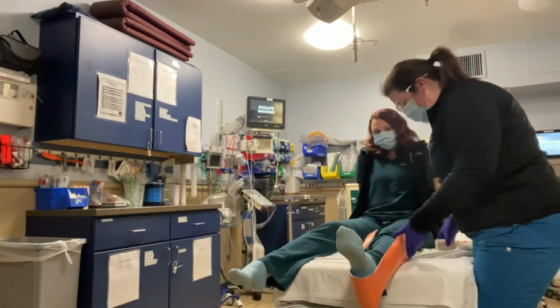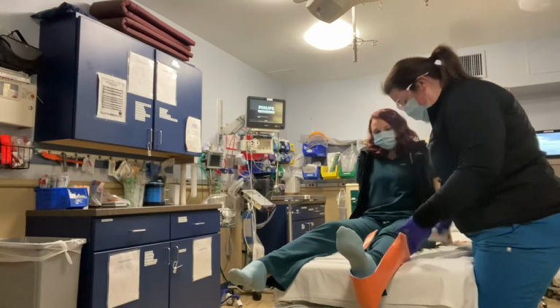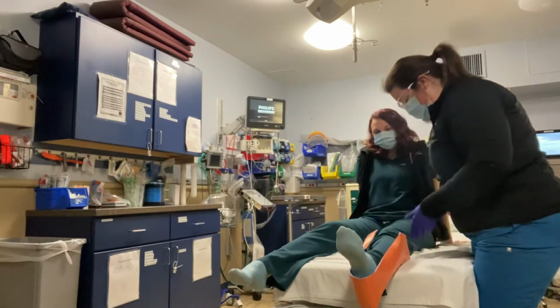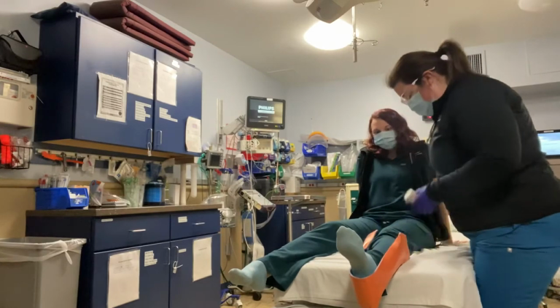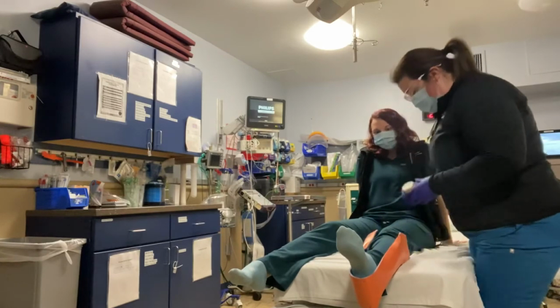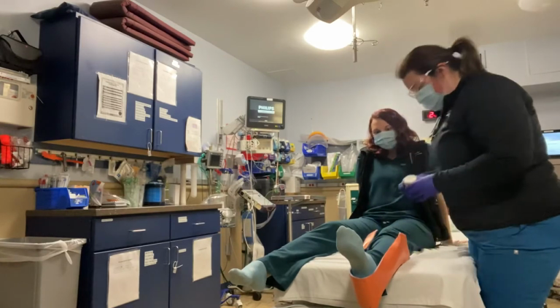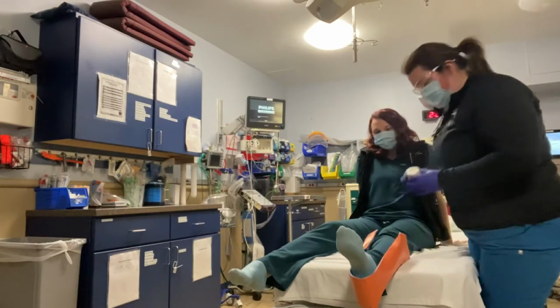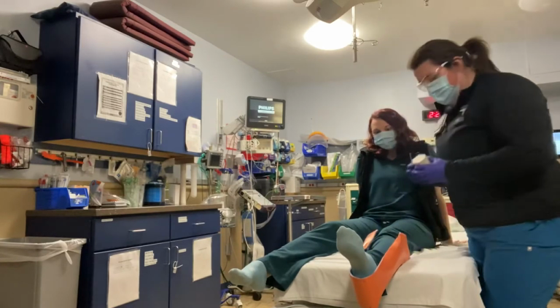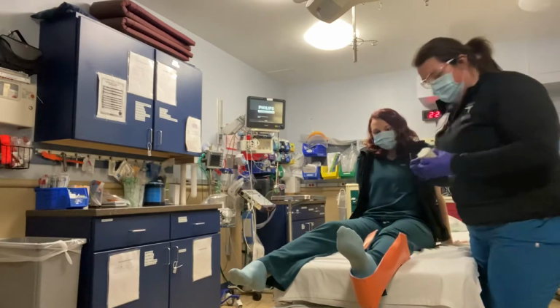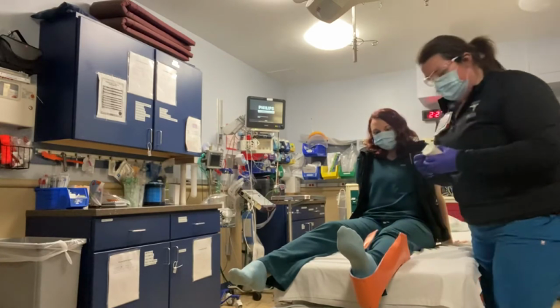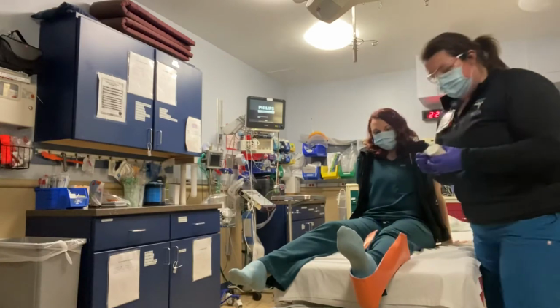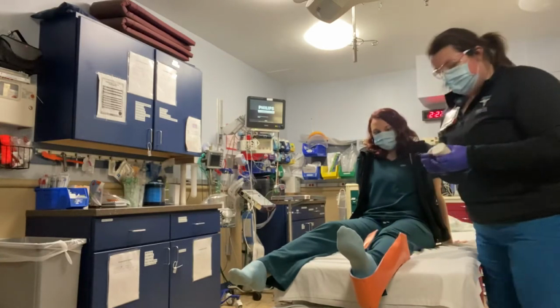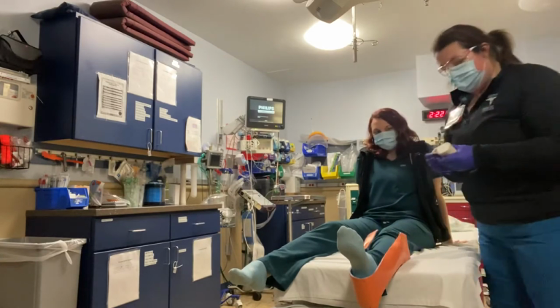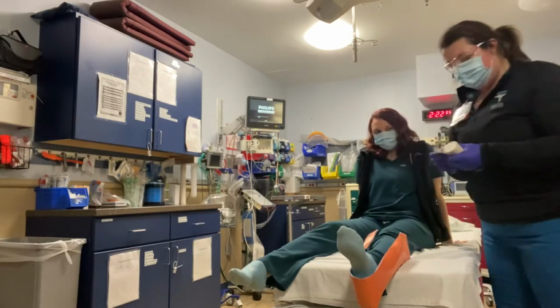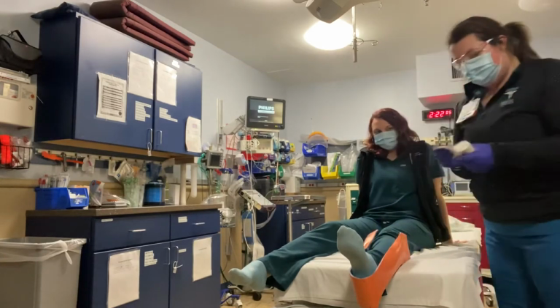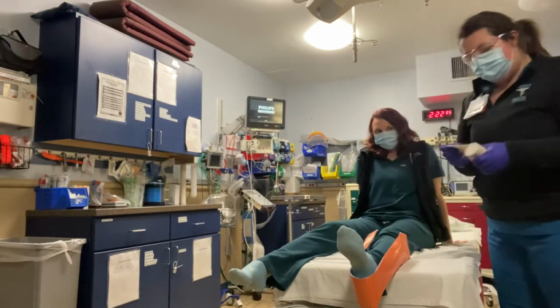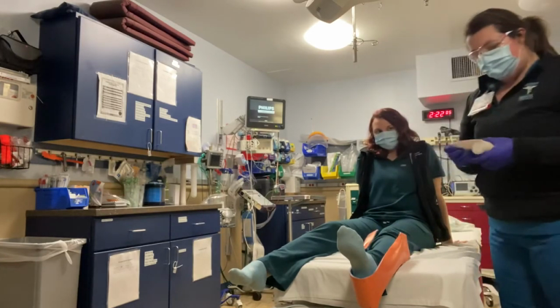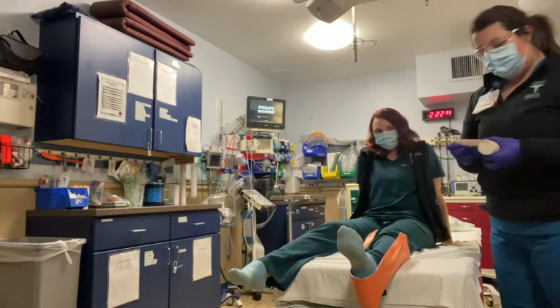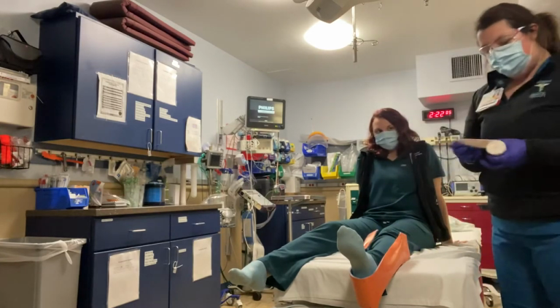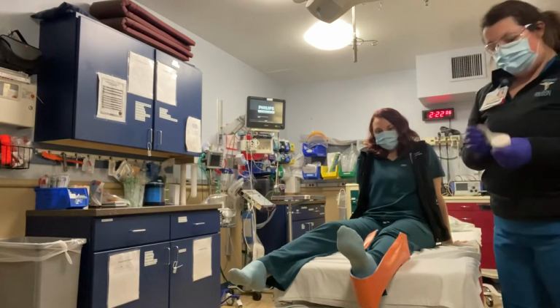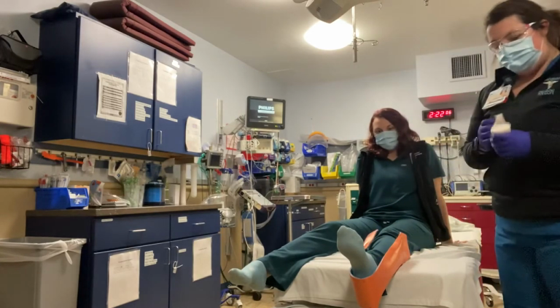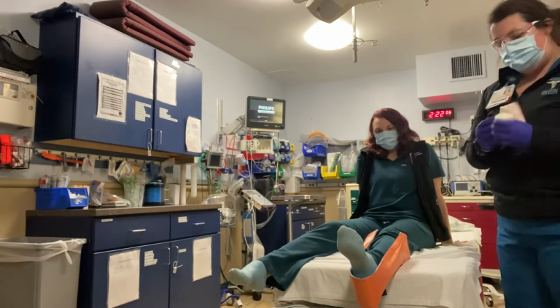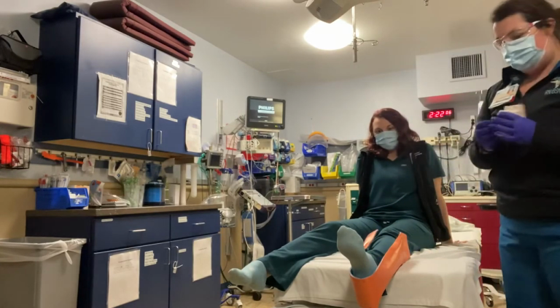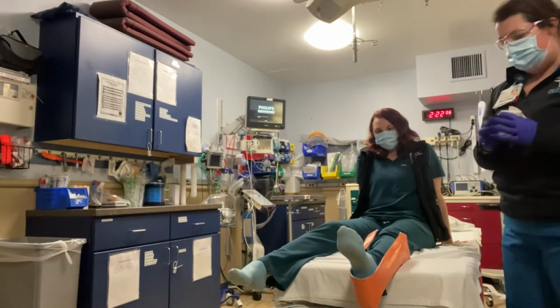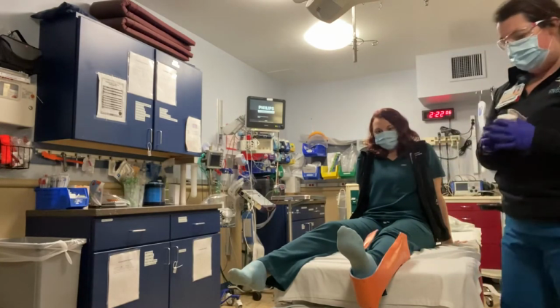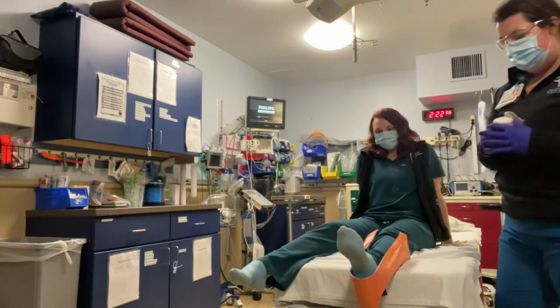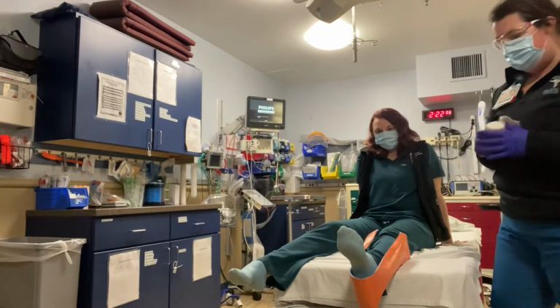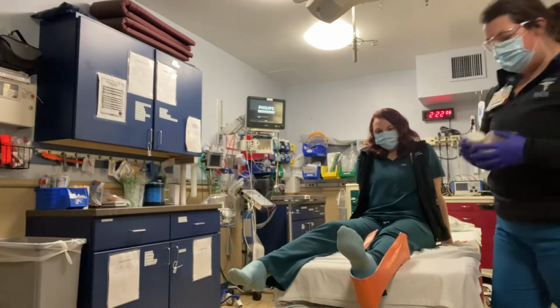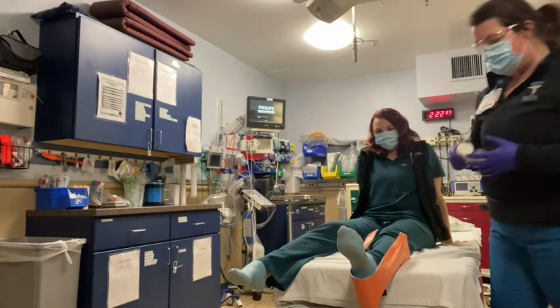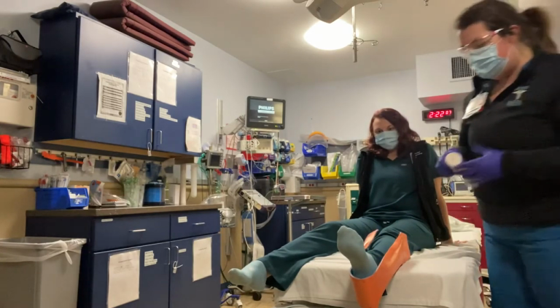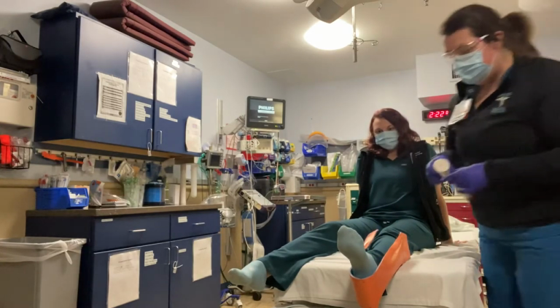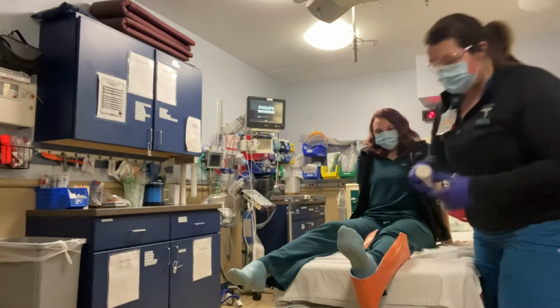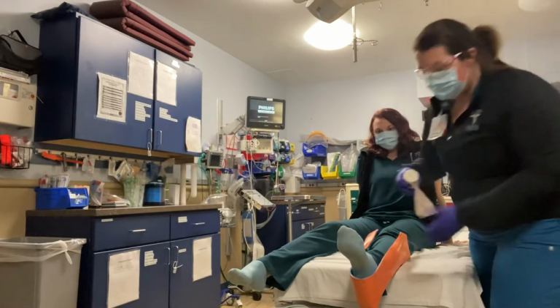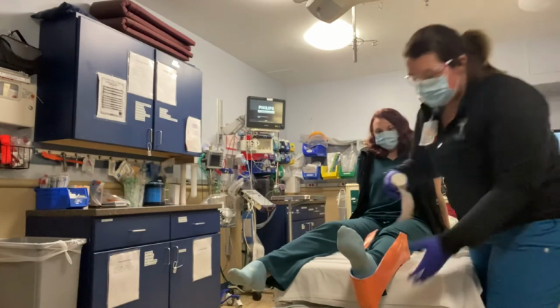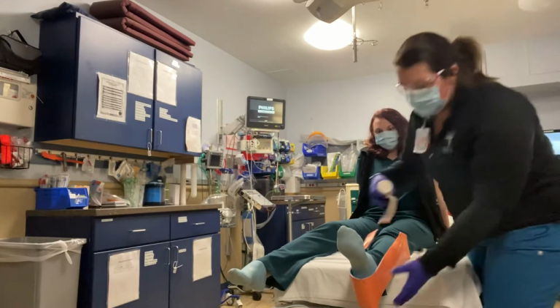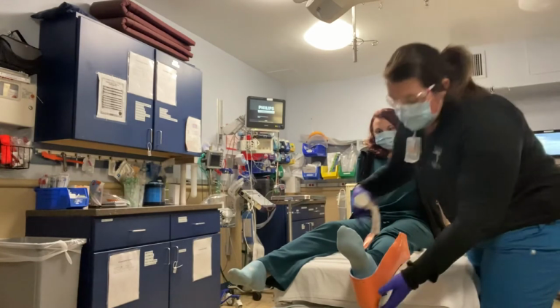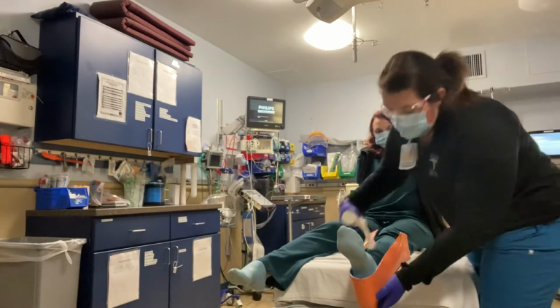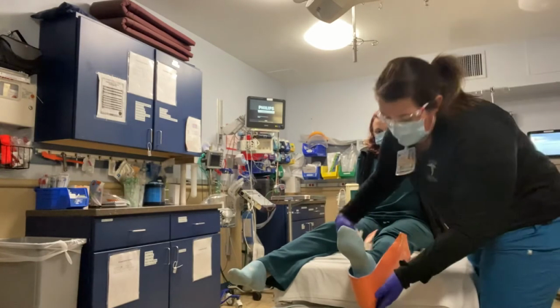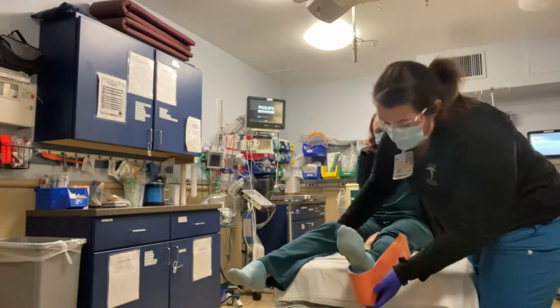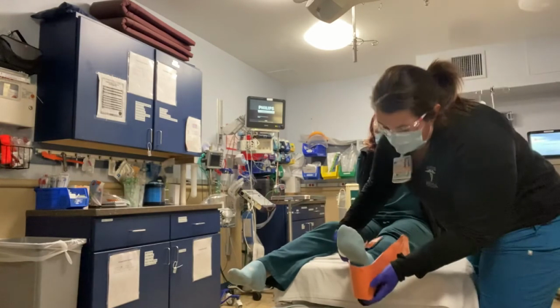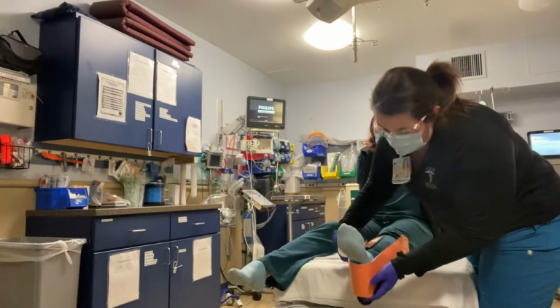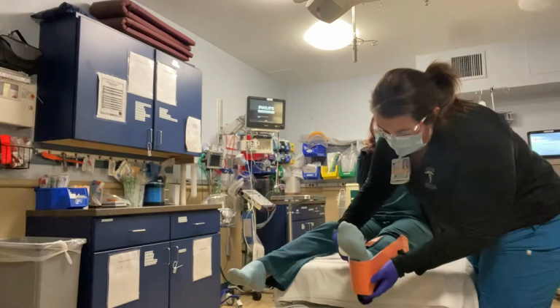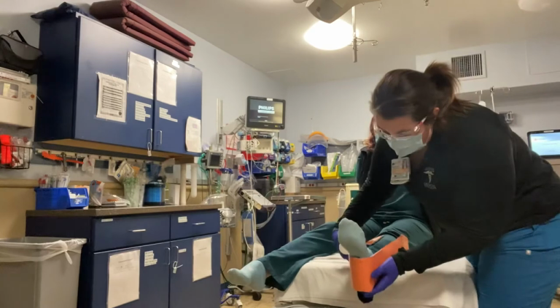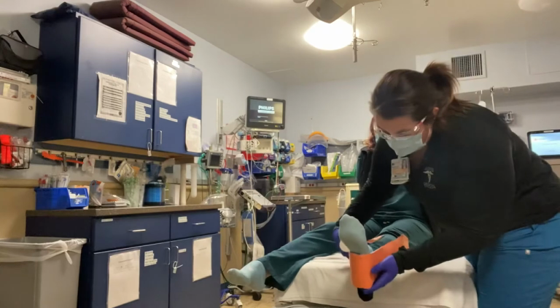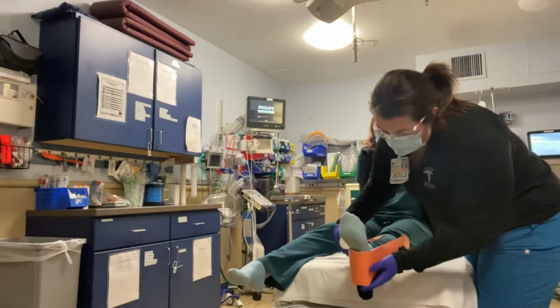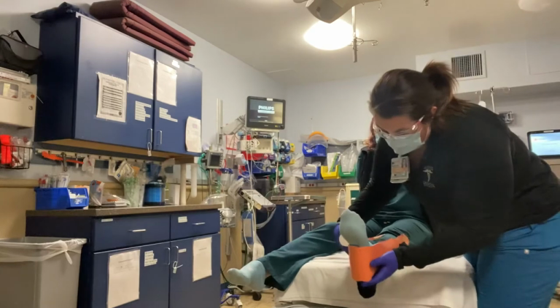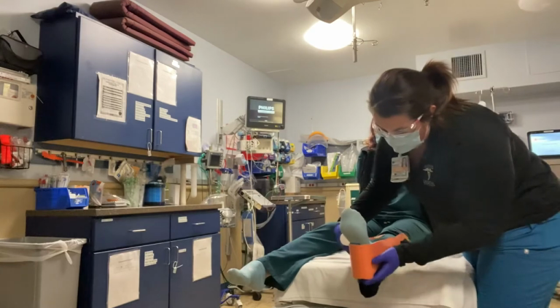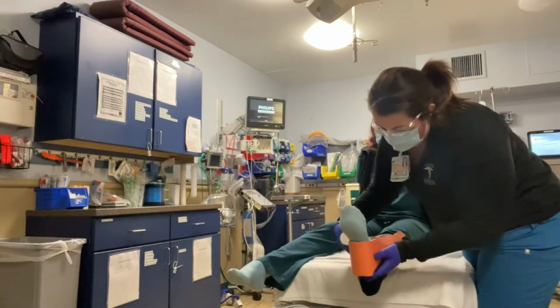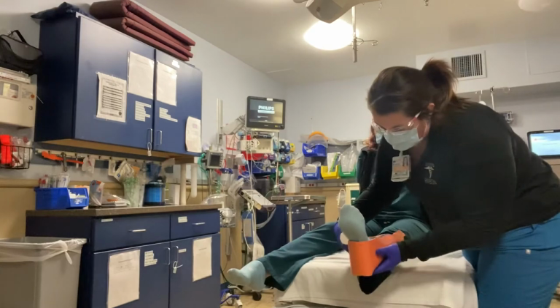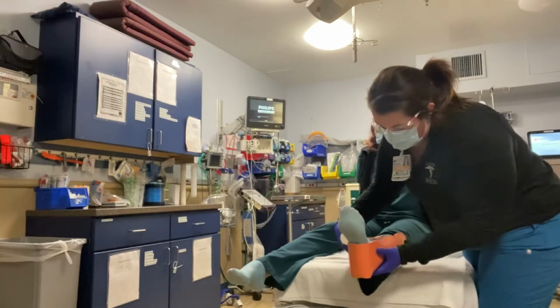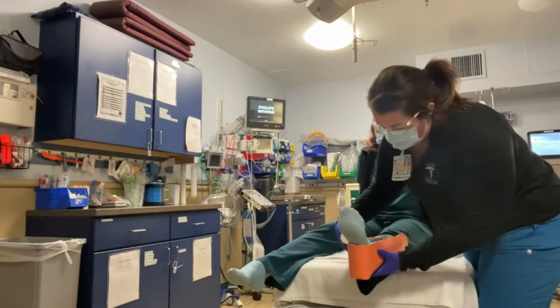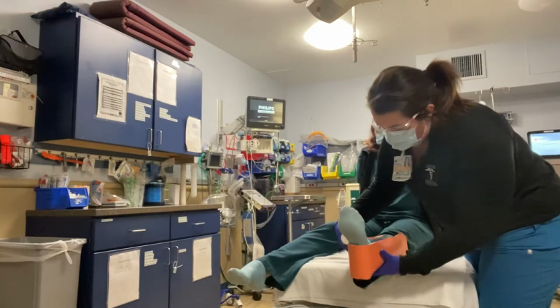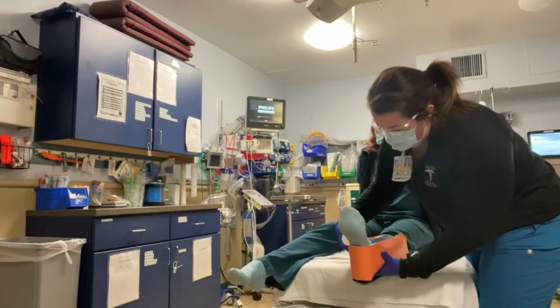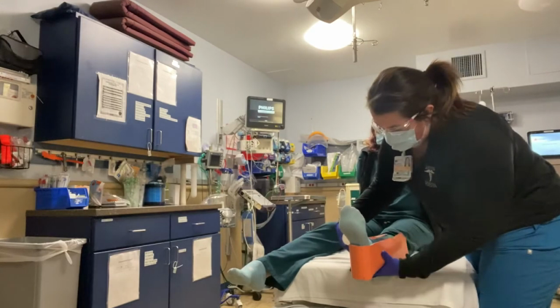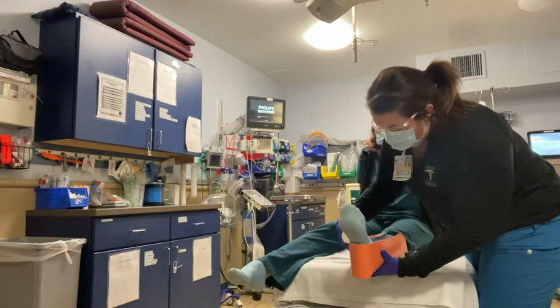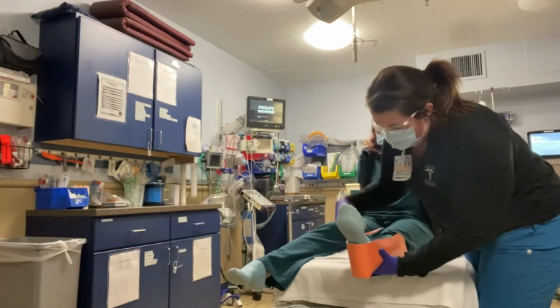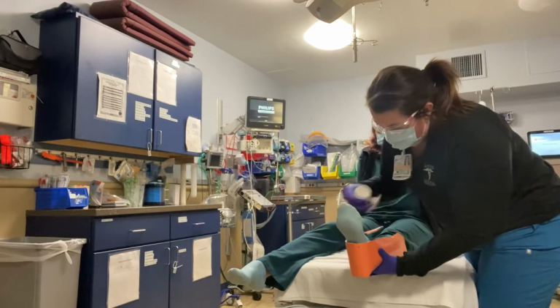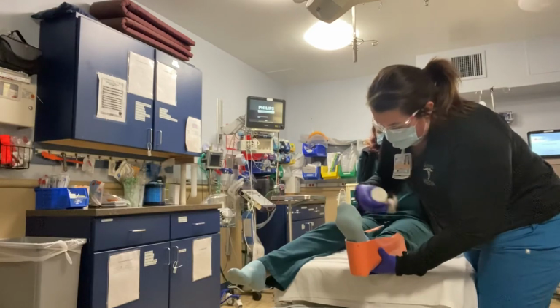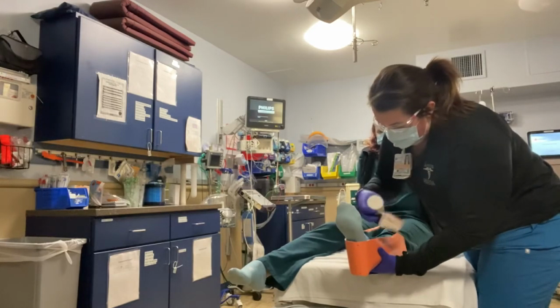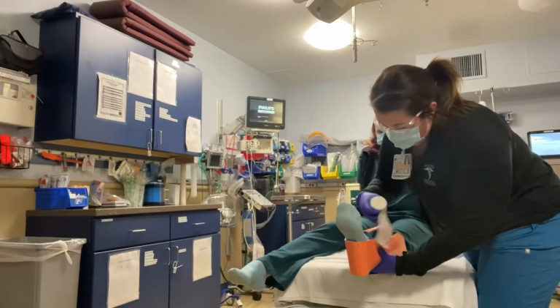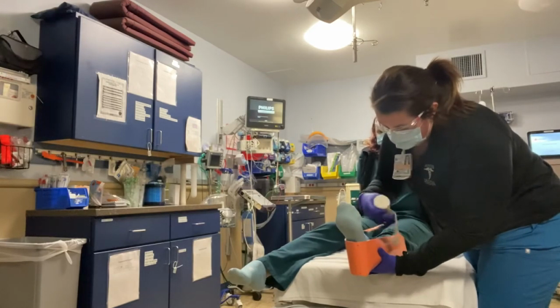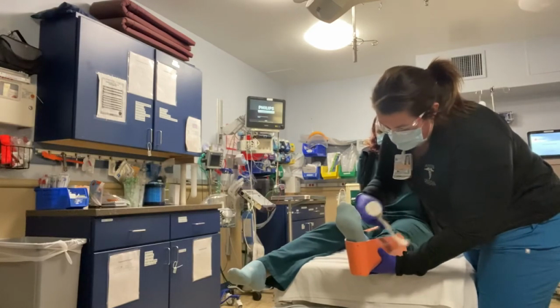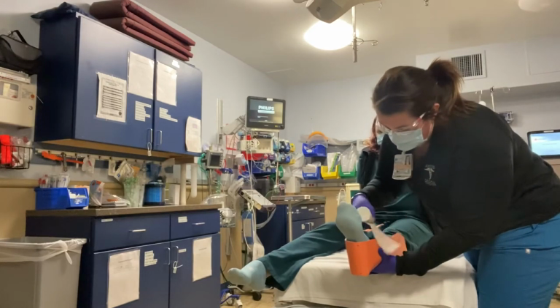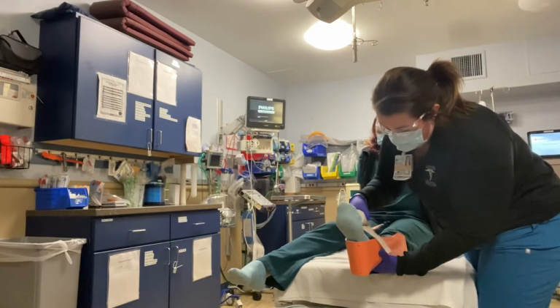Now I'm going to apply an ACE bandage while supporting her leg.